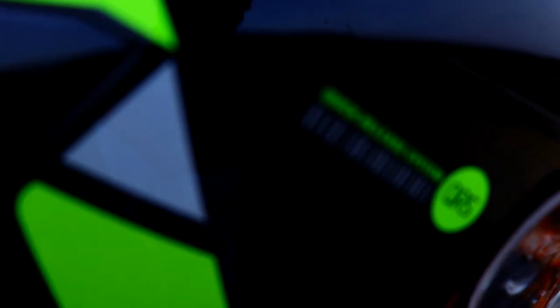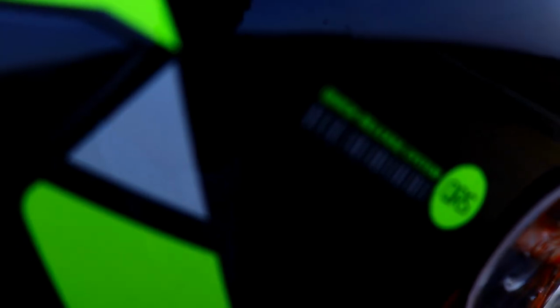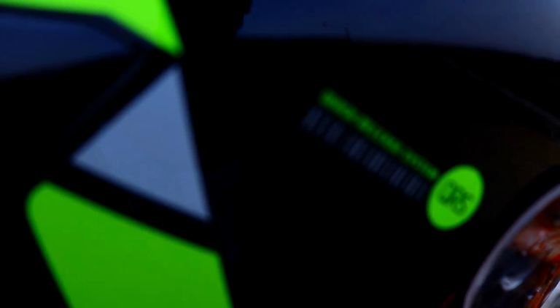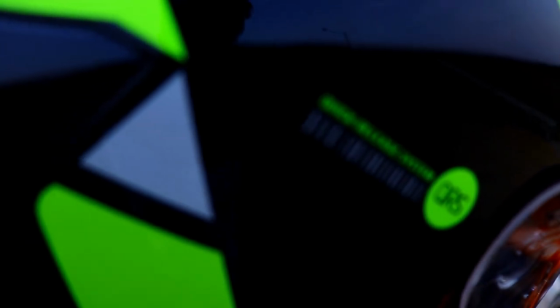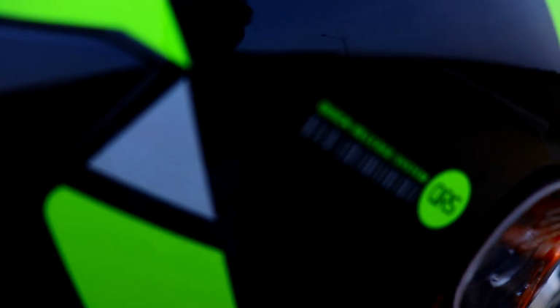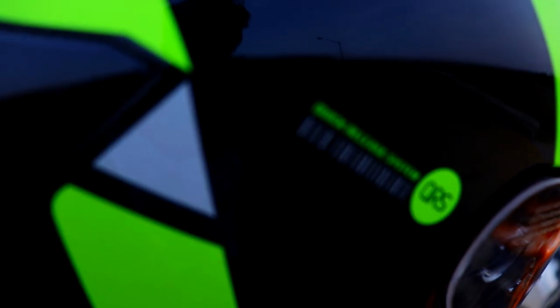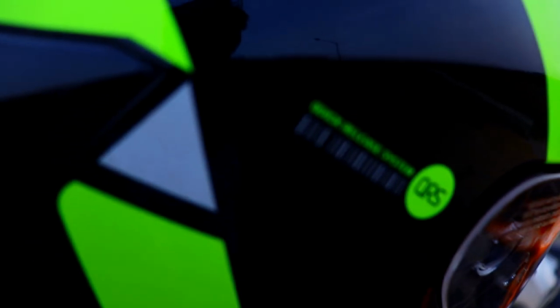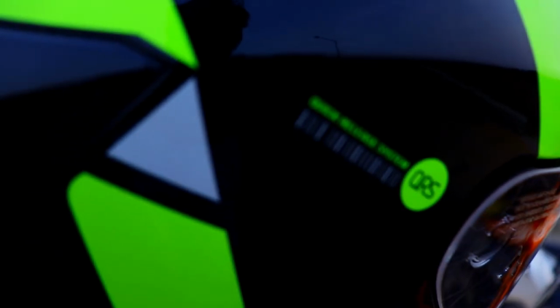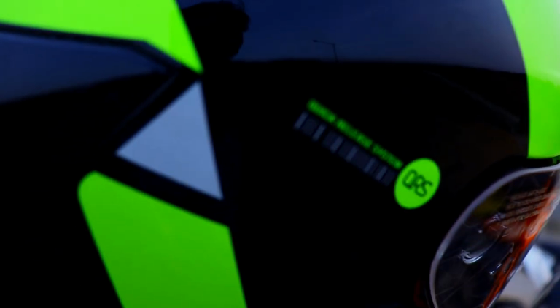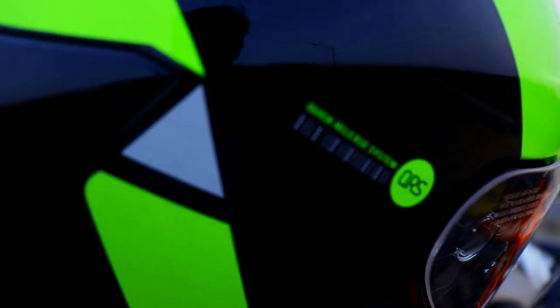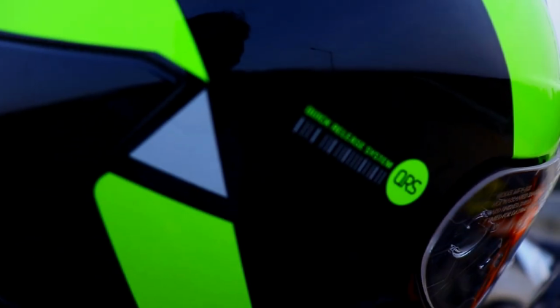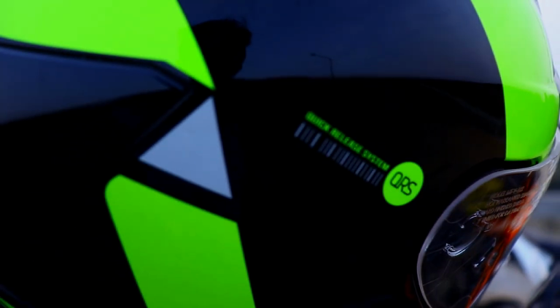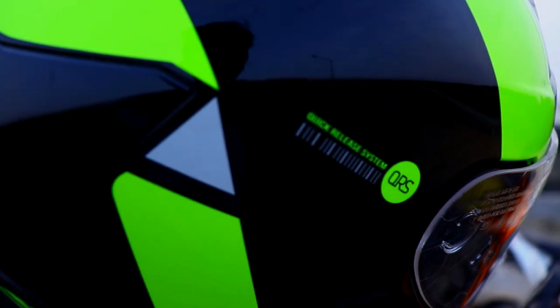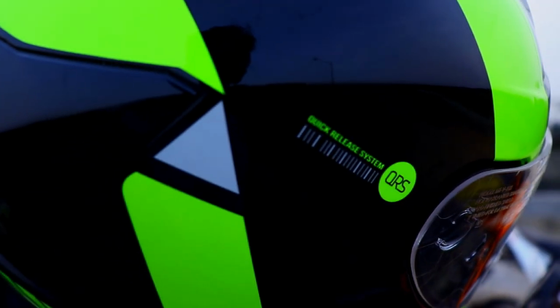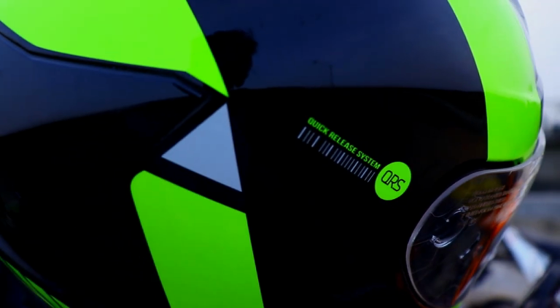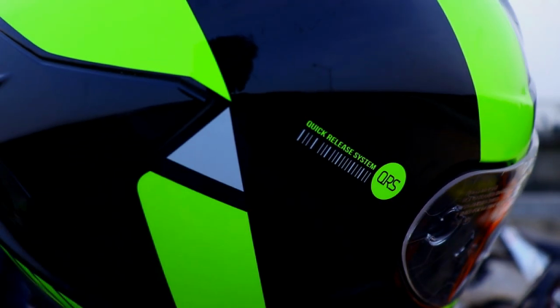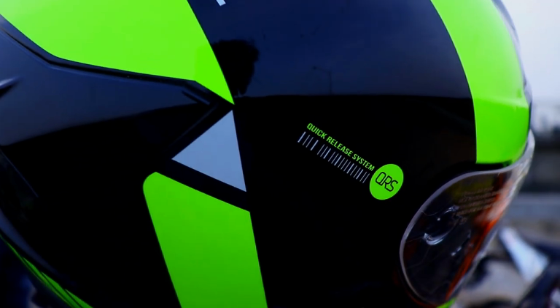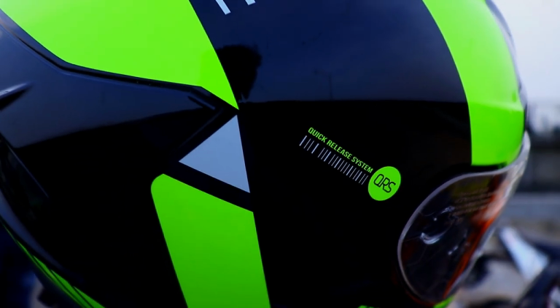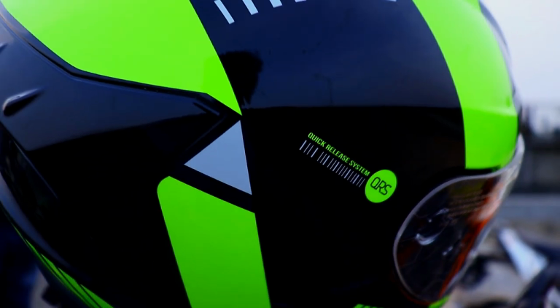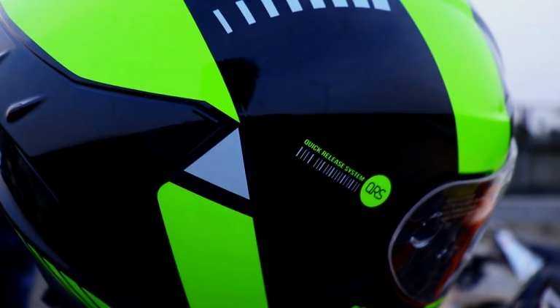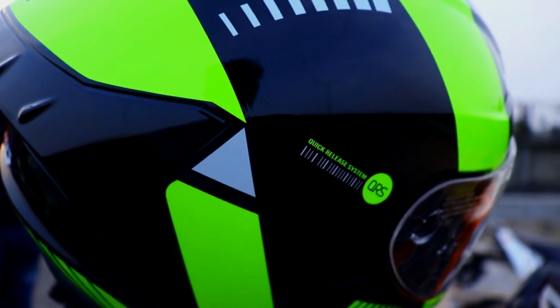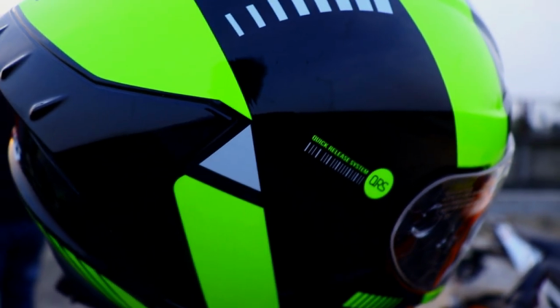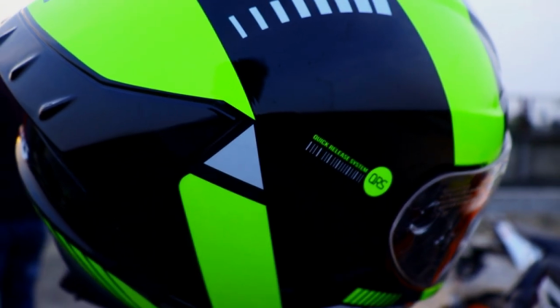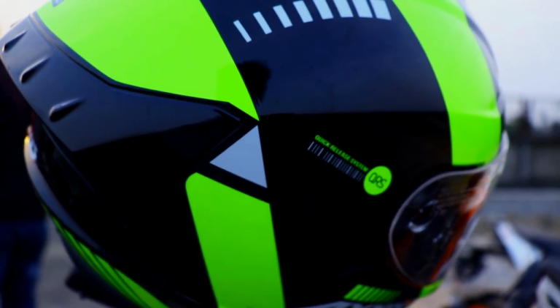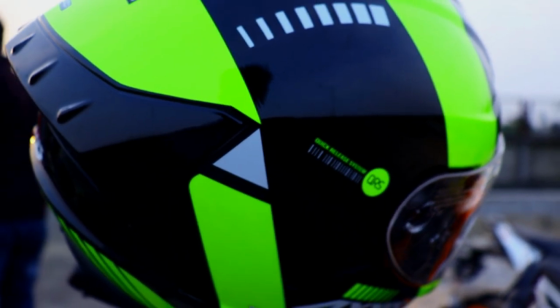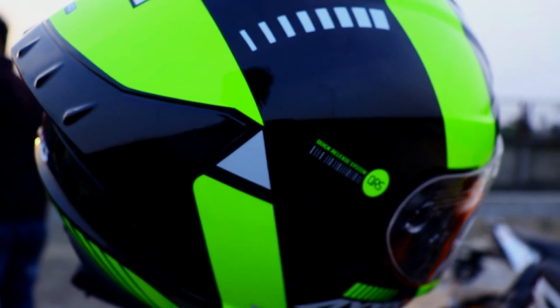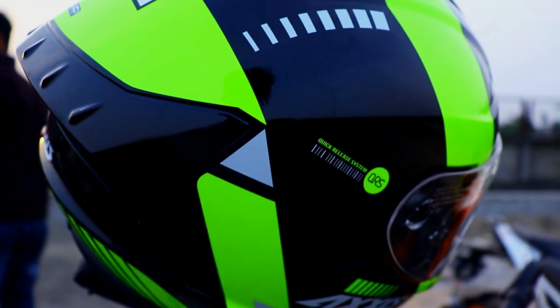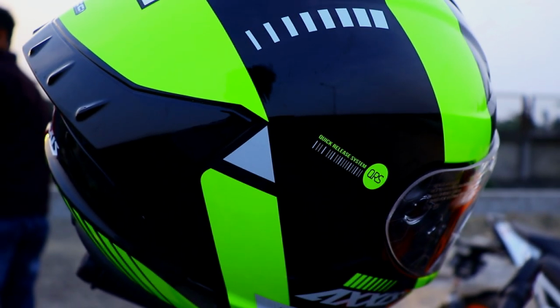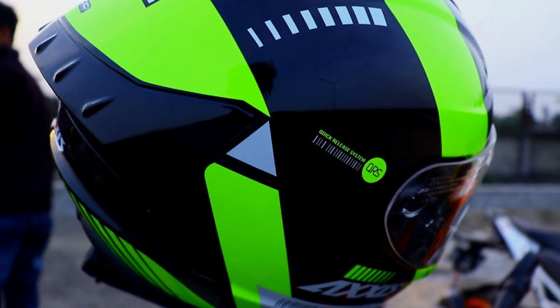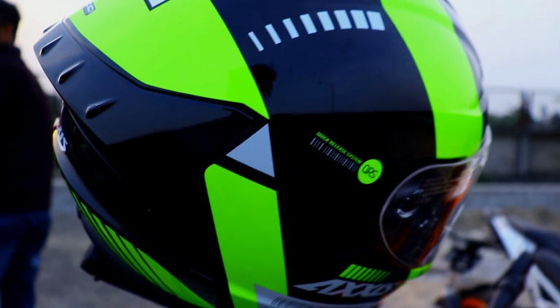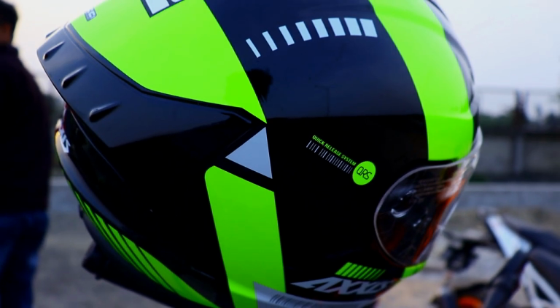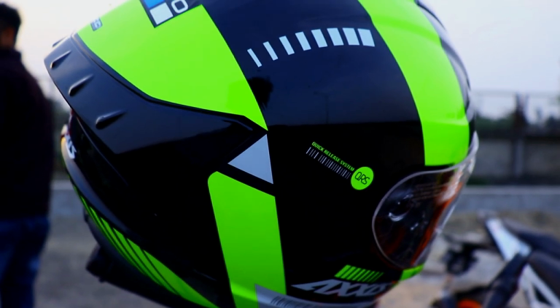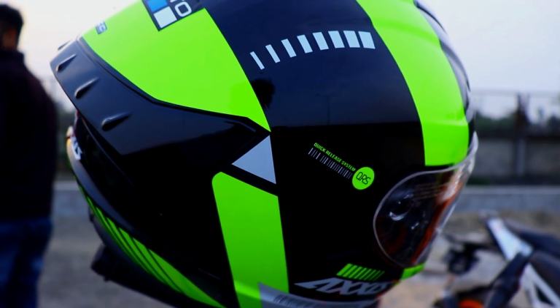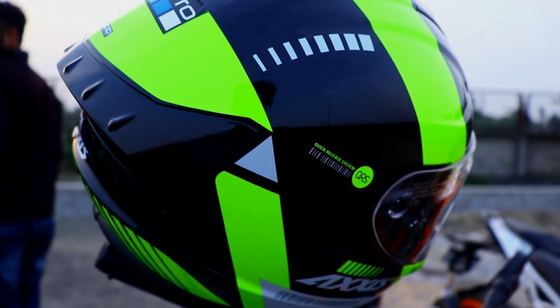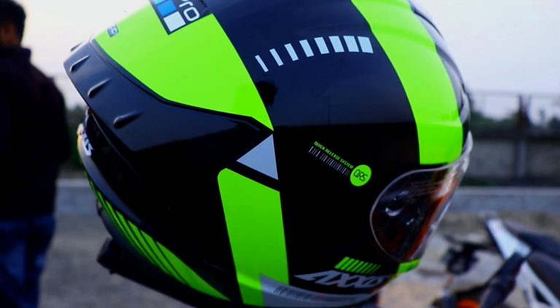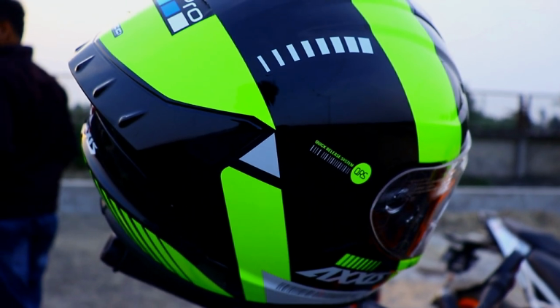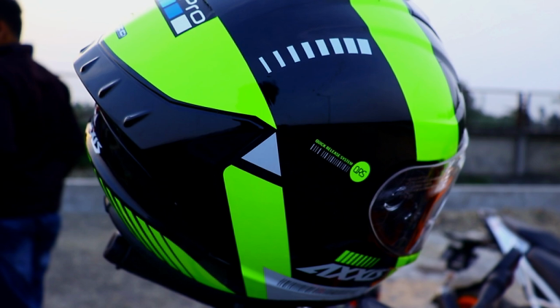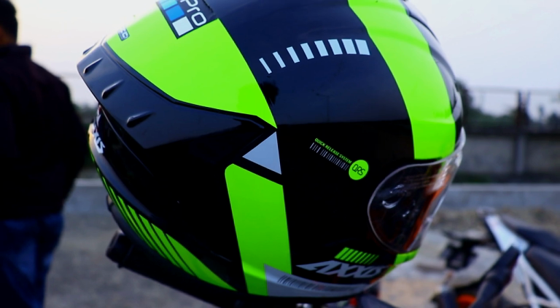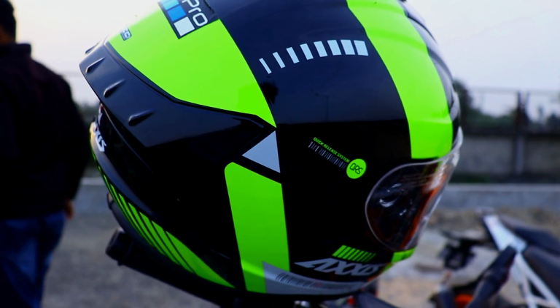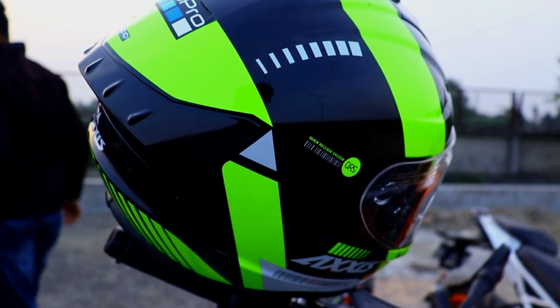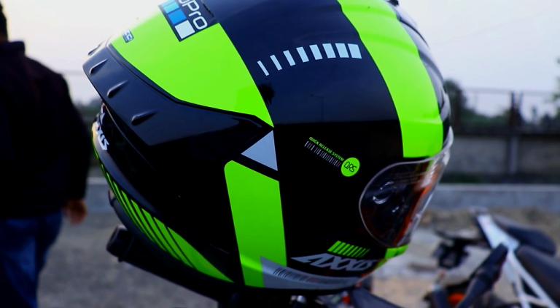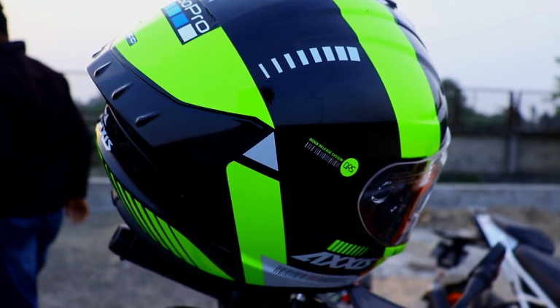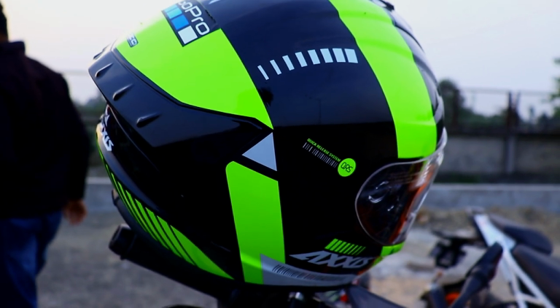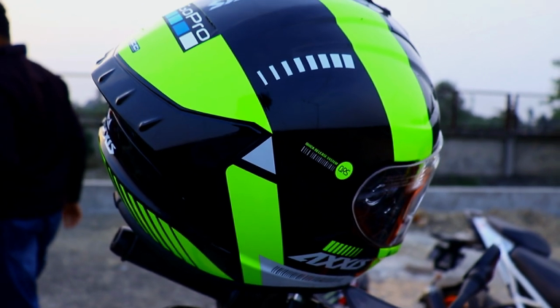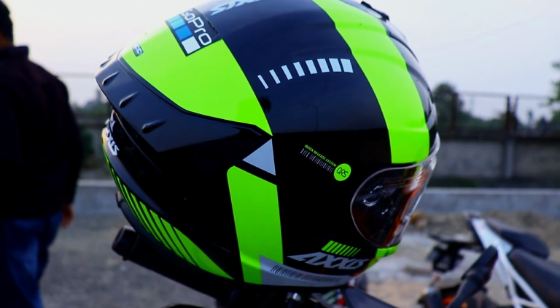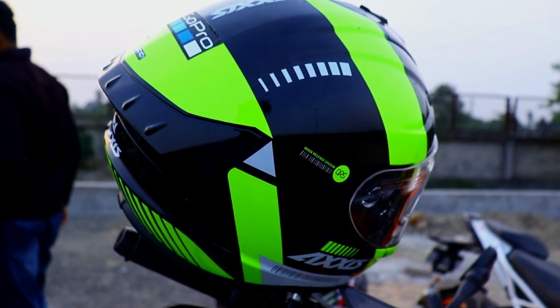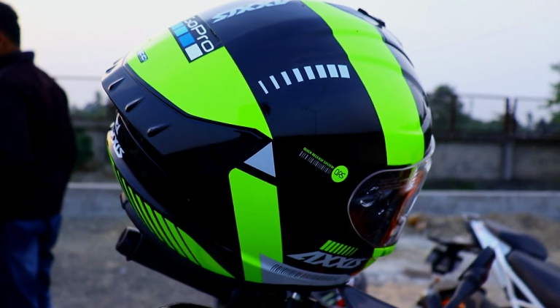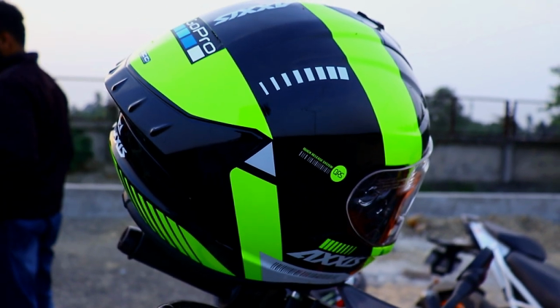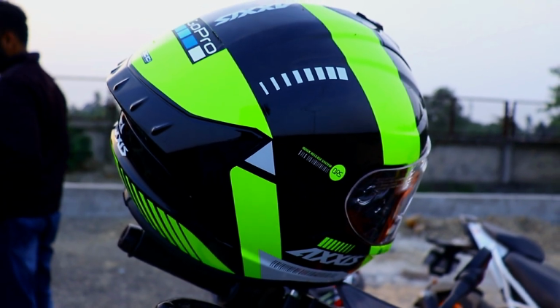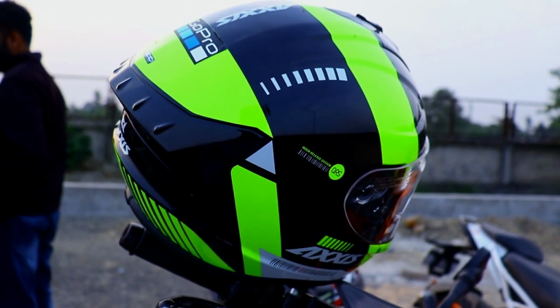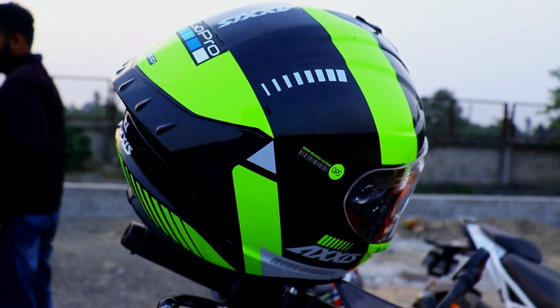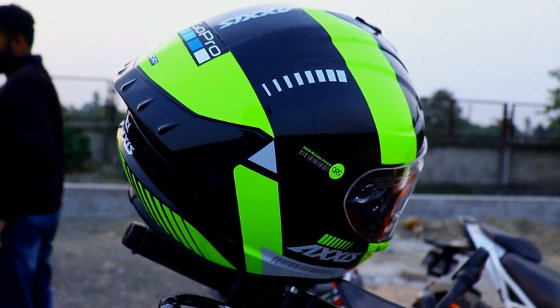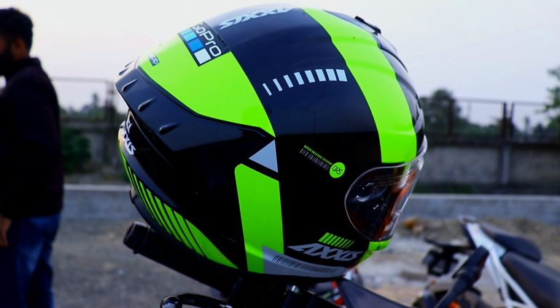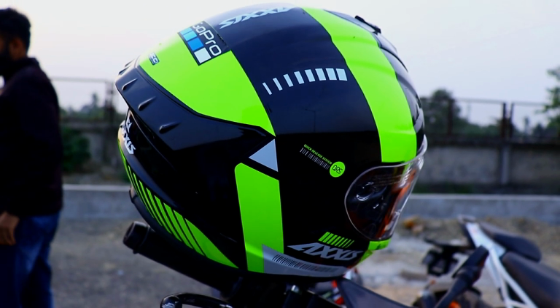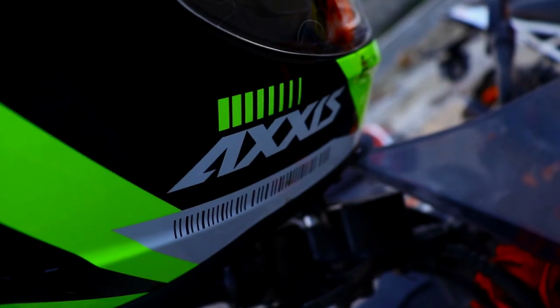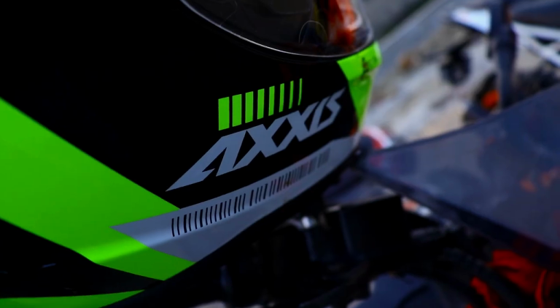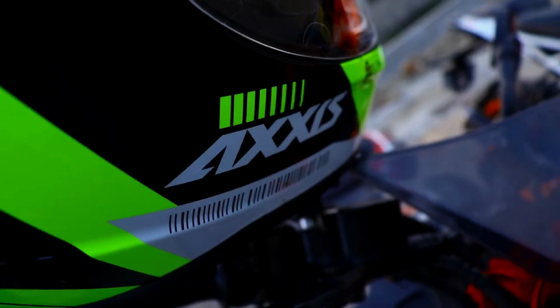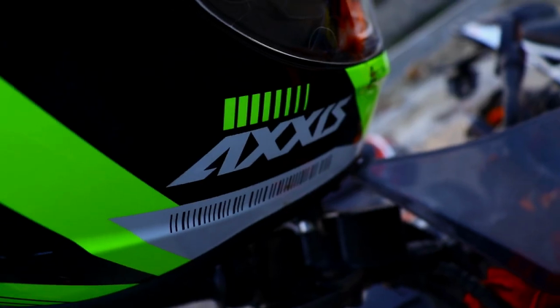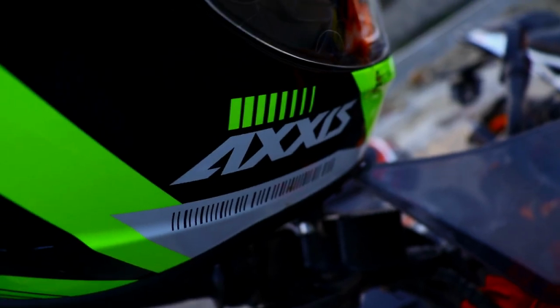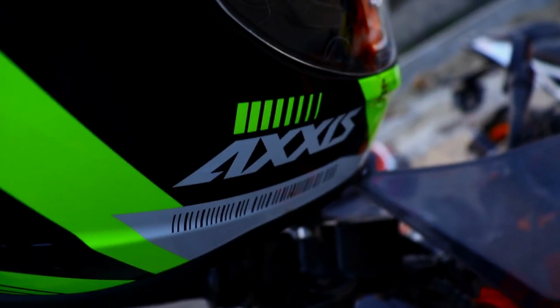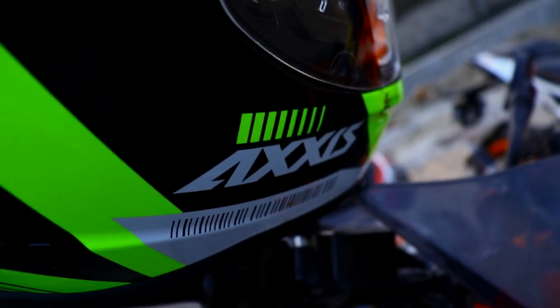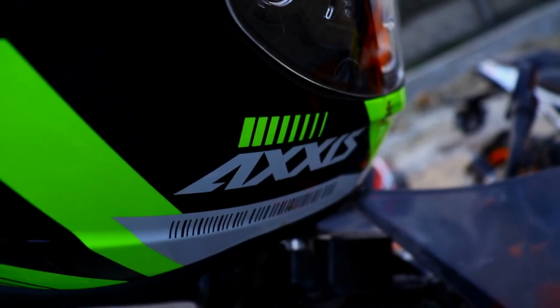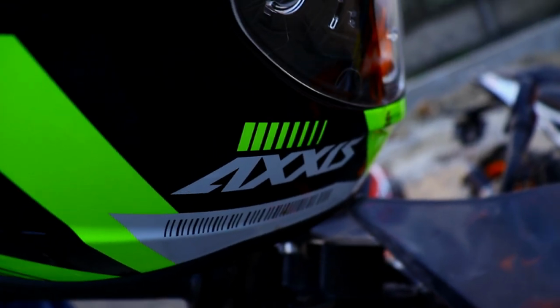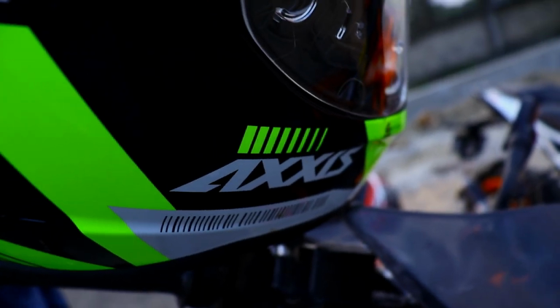Hey guys, welcome to my YouTube channel Ride with Roan. Today we are gonna talk about the Axis Darkin series.